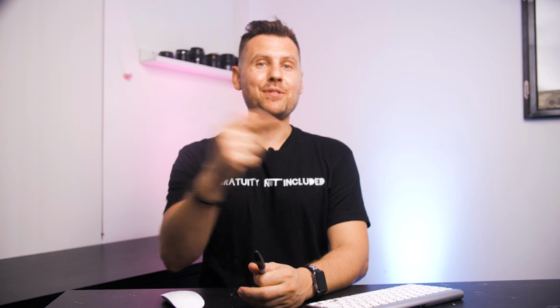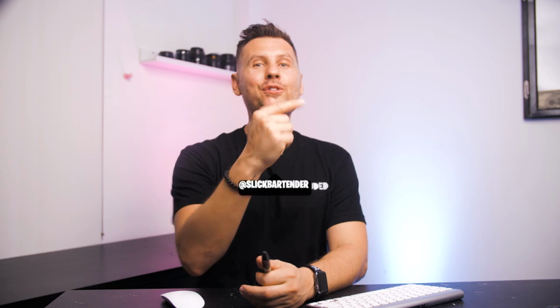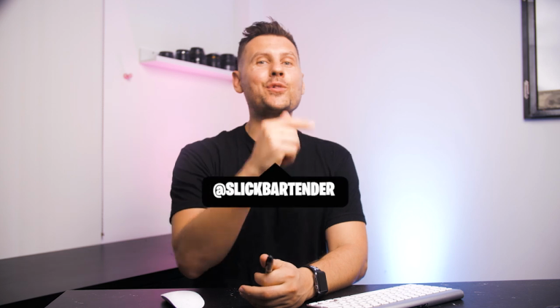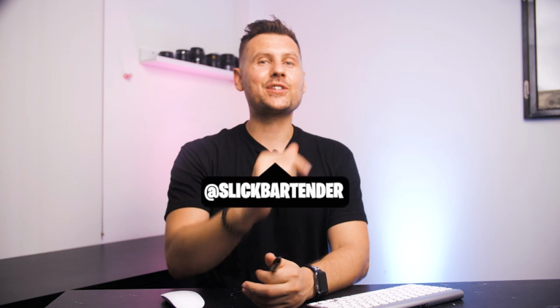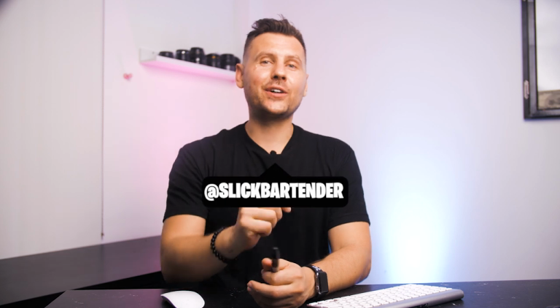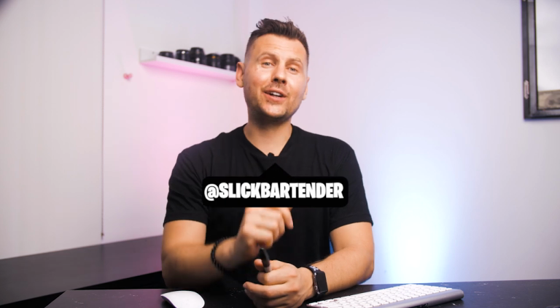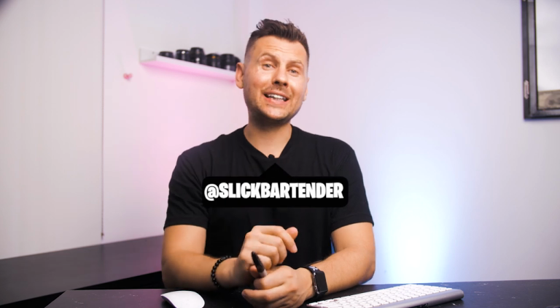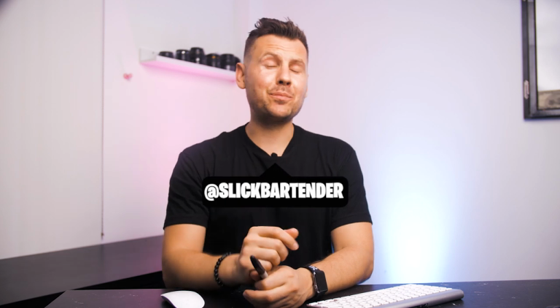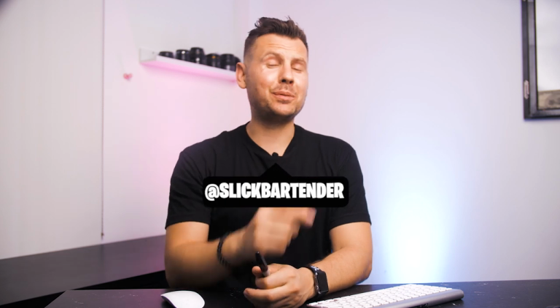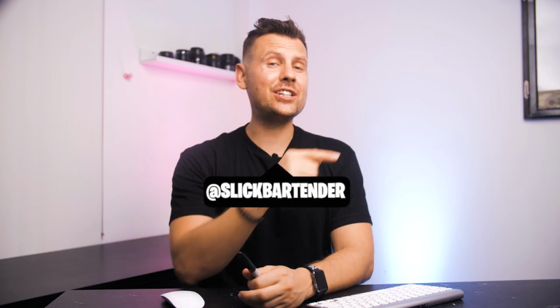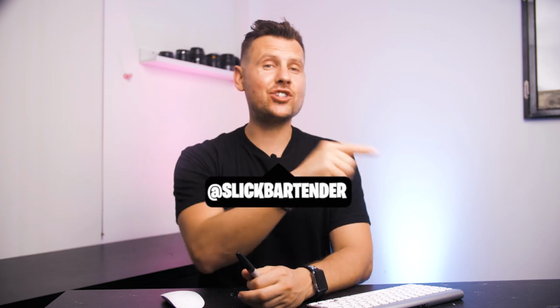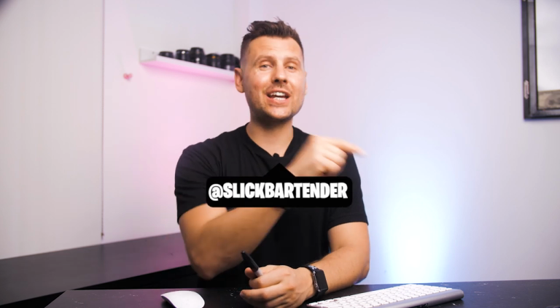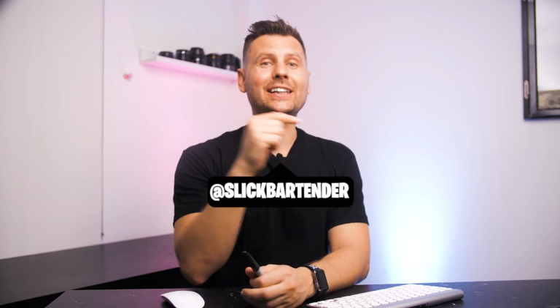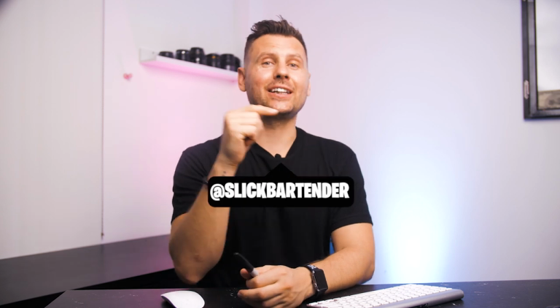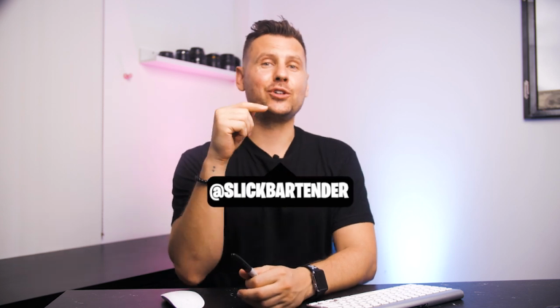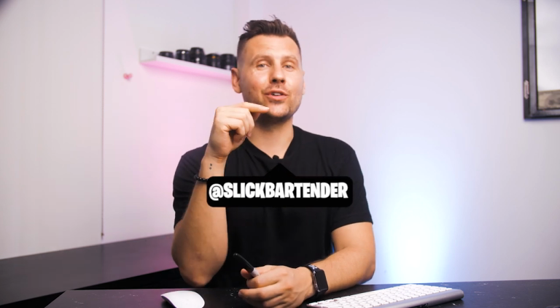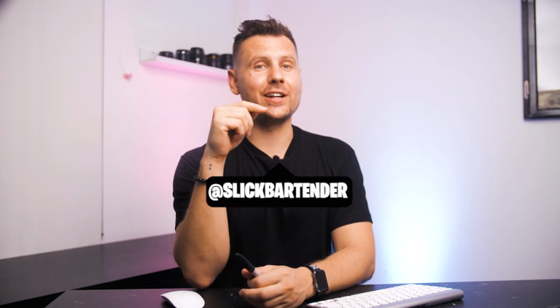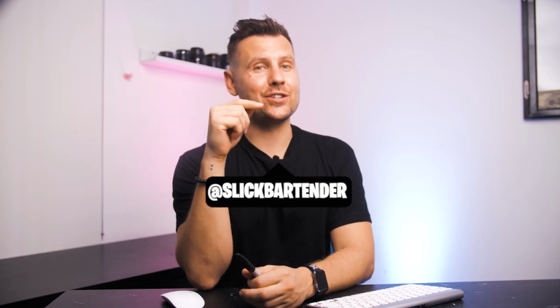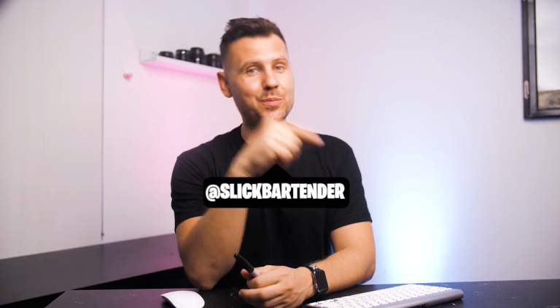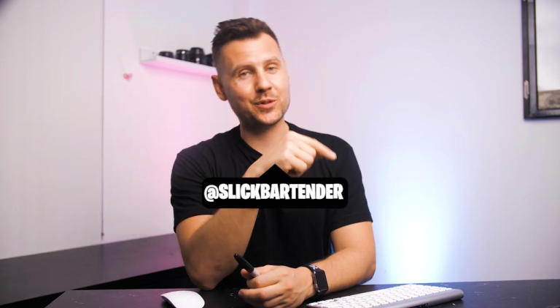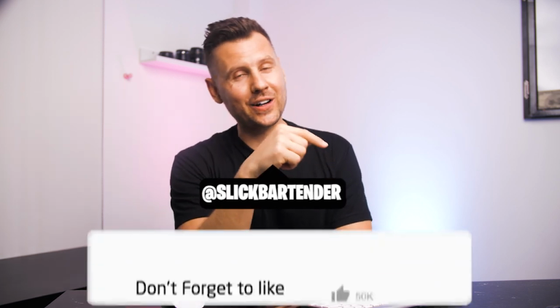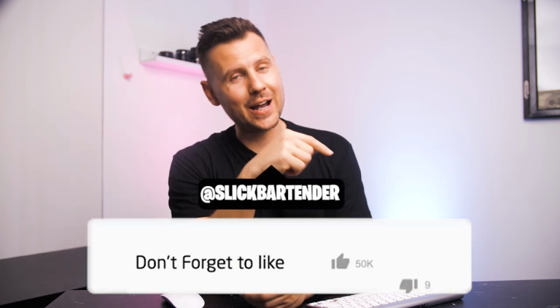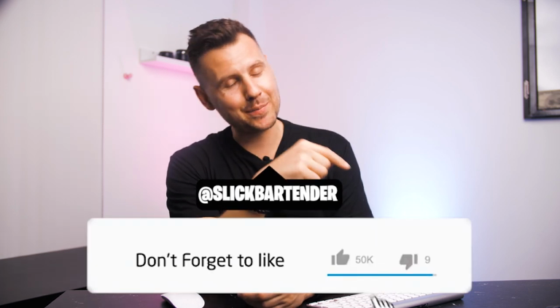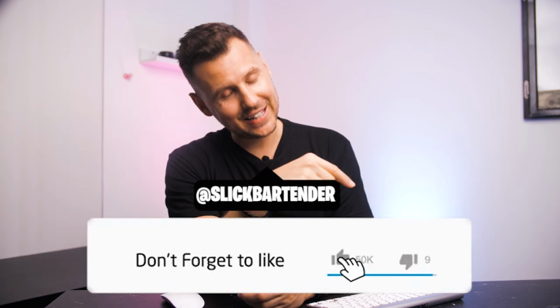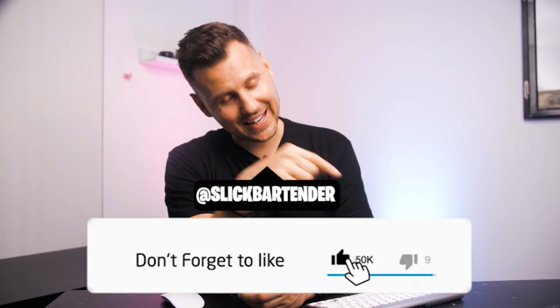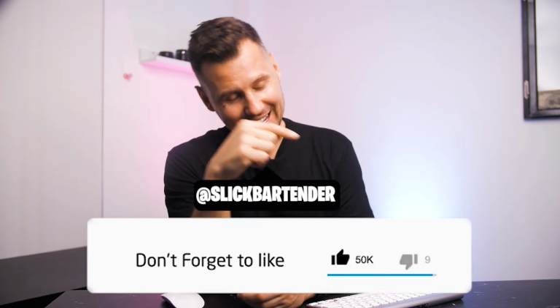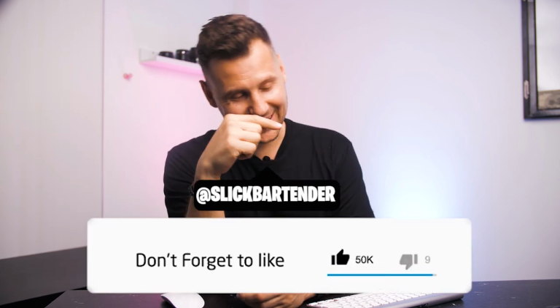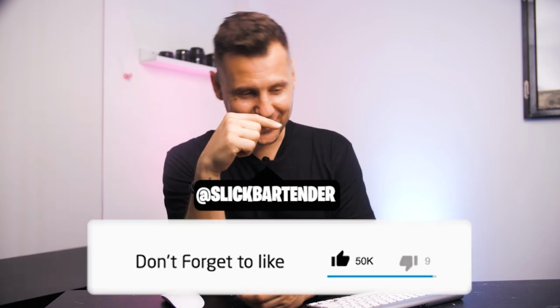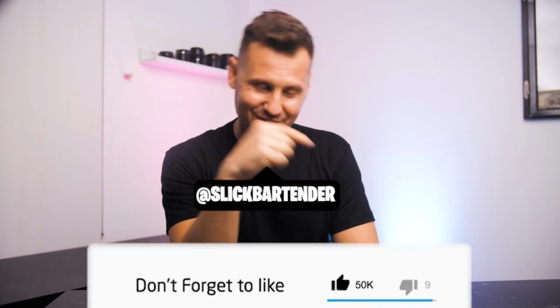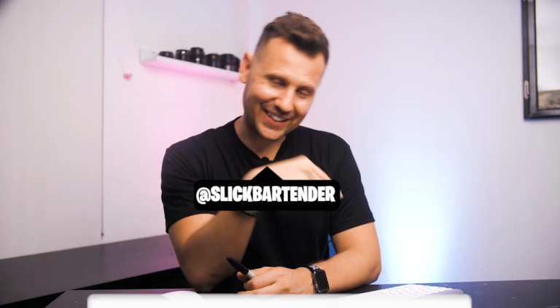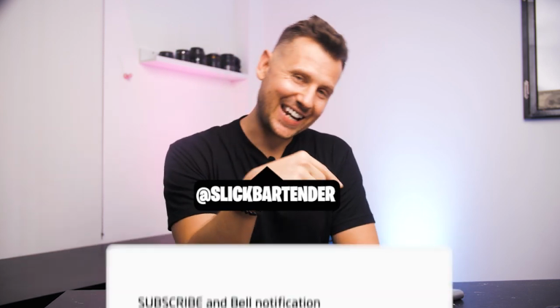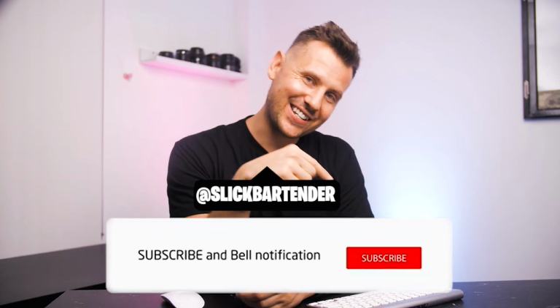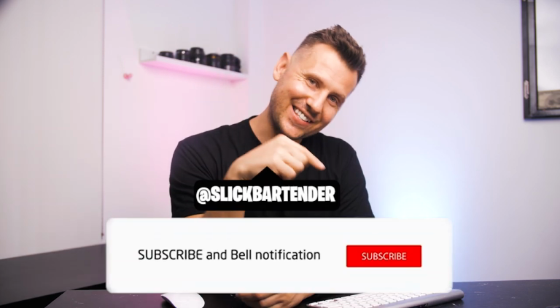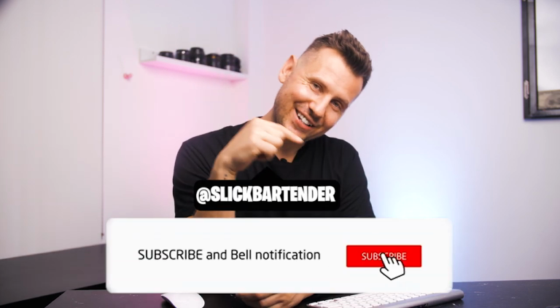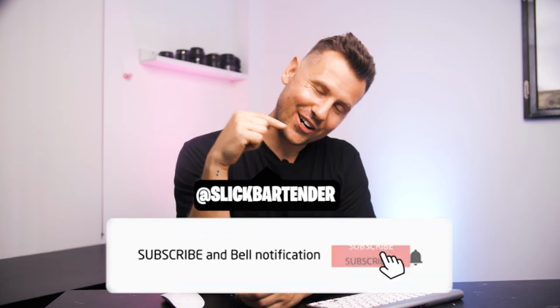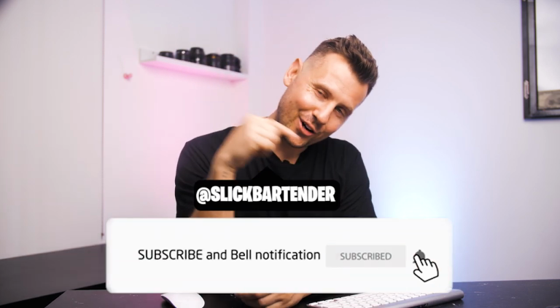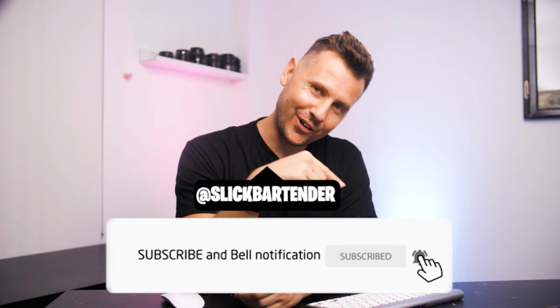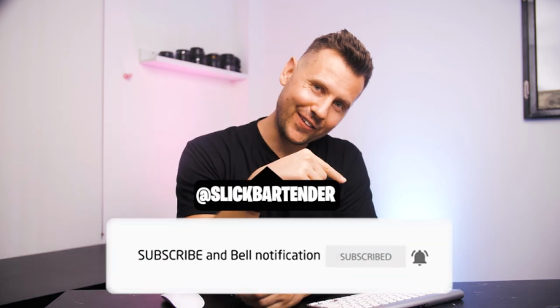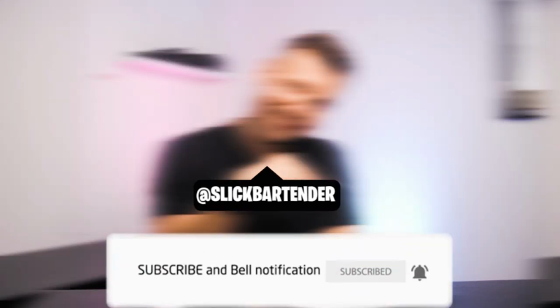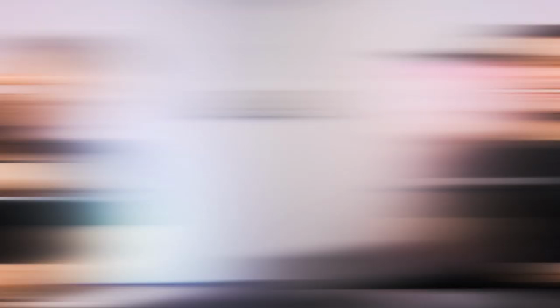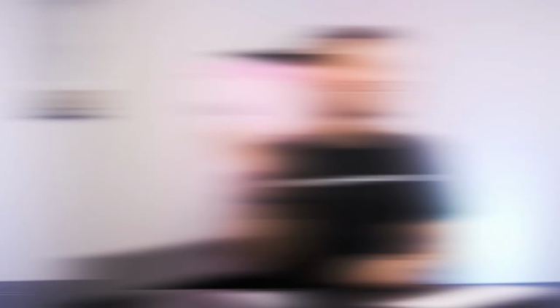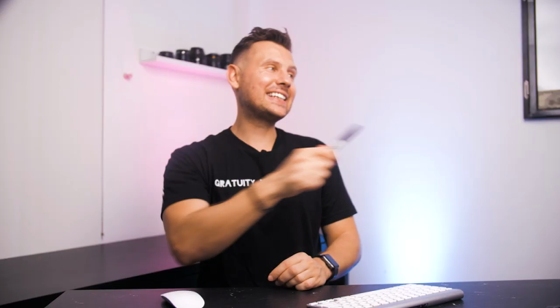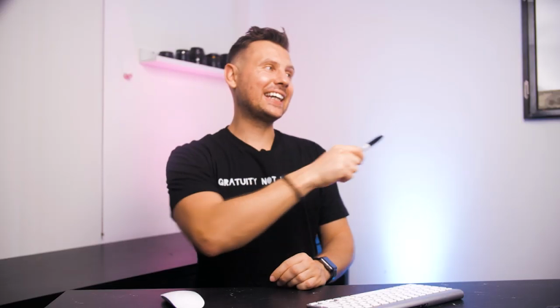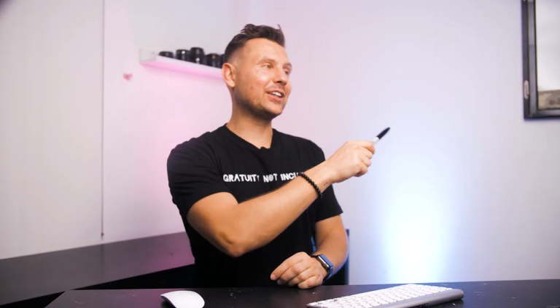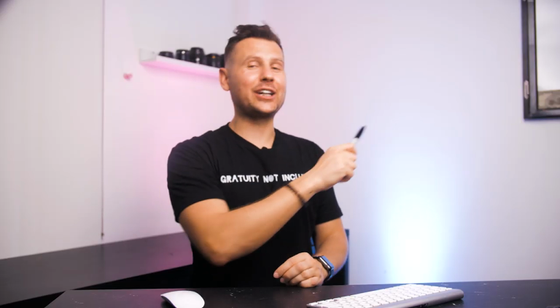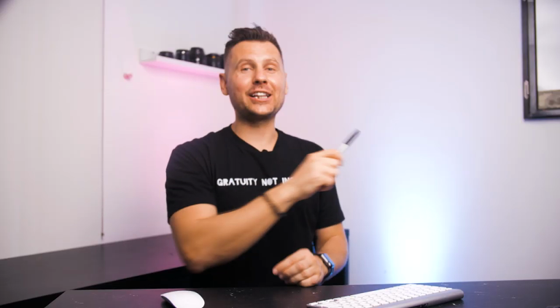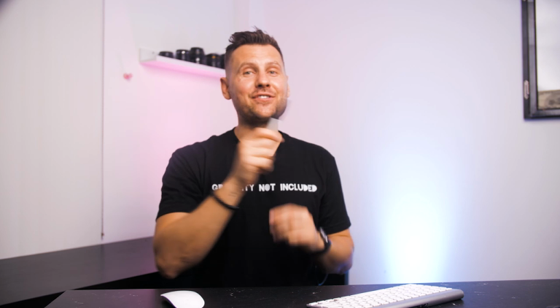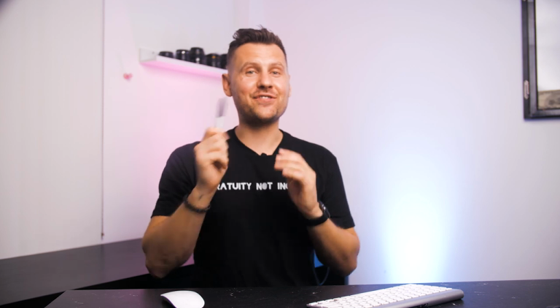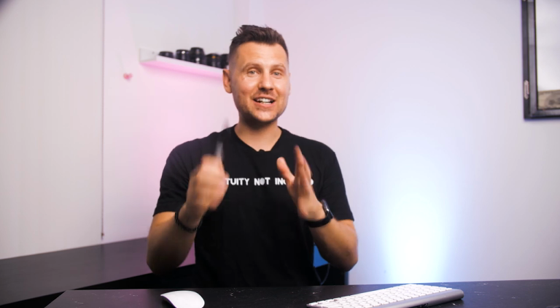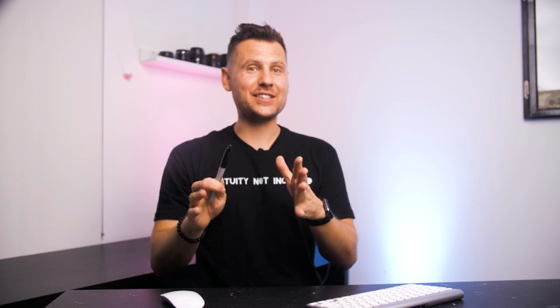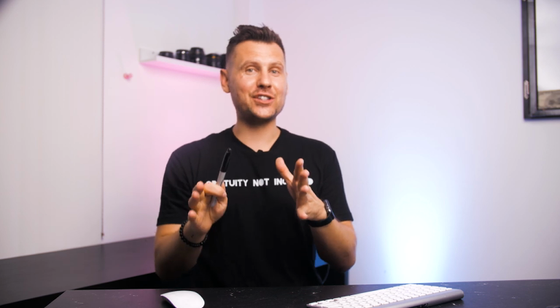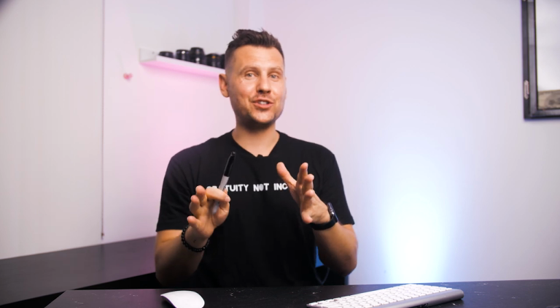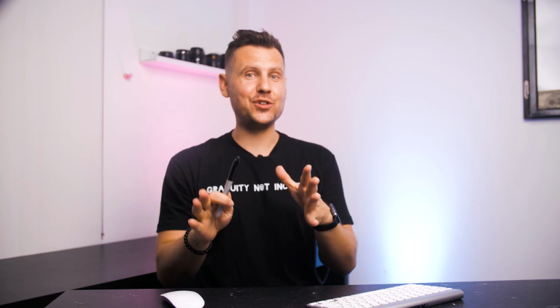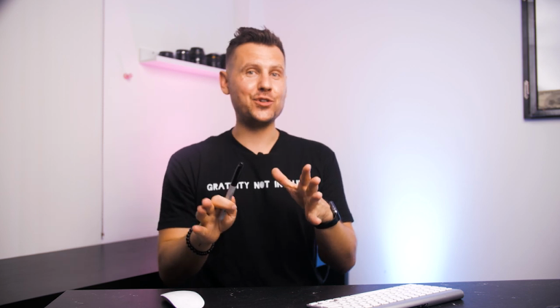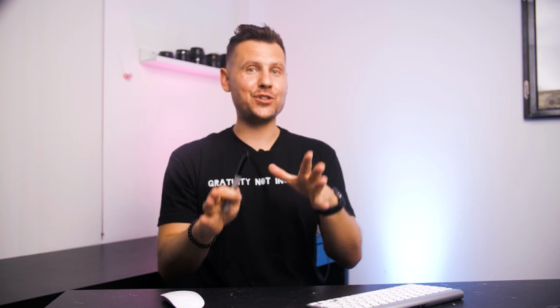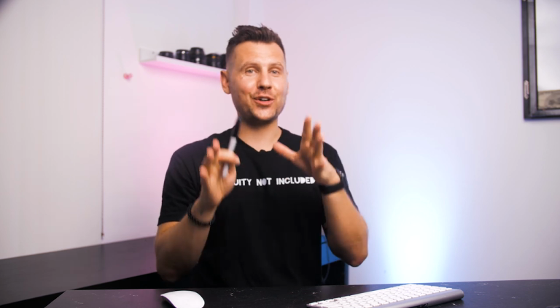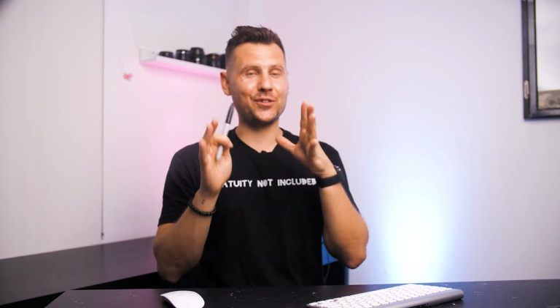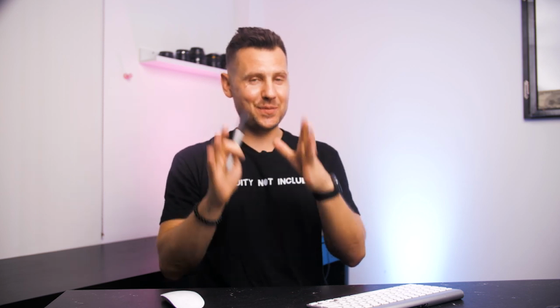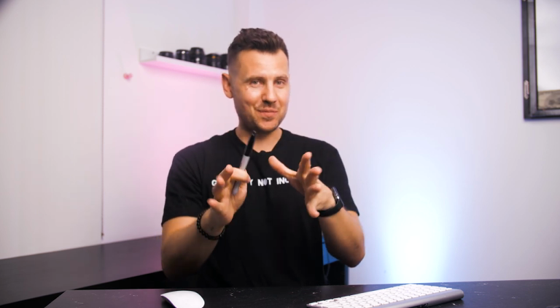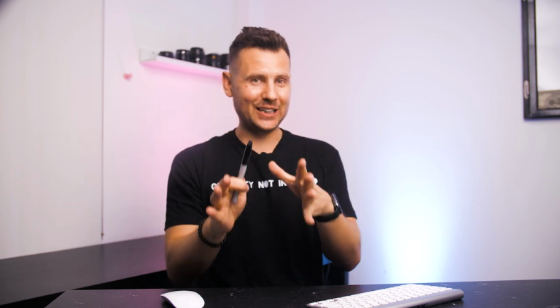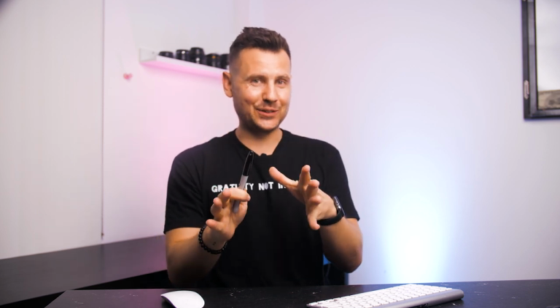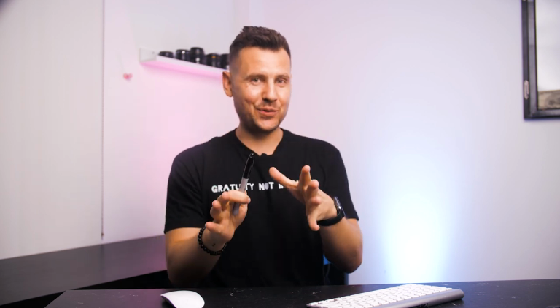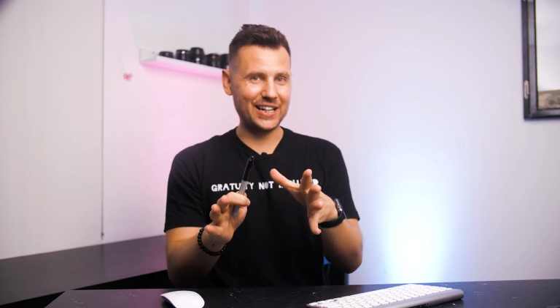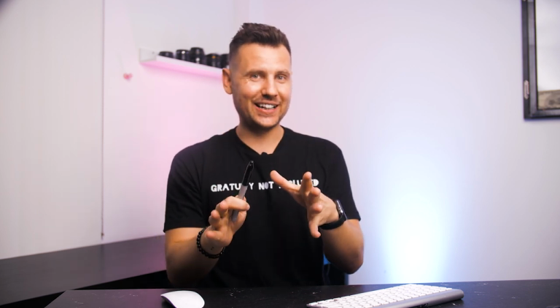Before we start, please check that you already subscribed and notifications are on. Let's take a look at the fastest news of the past week.